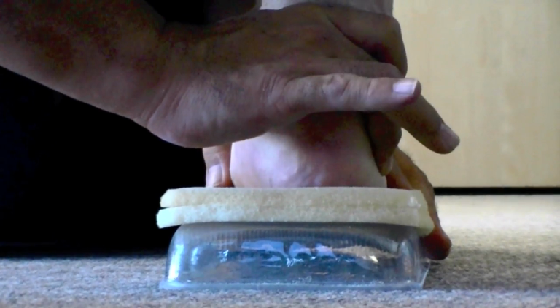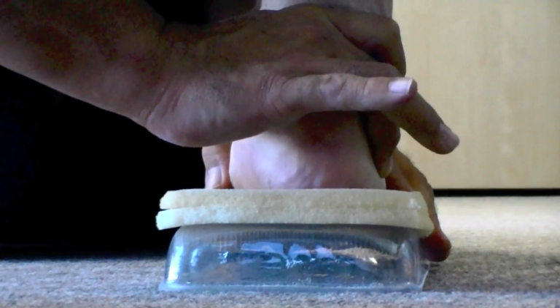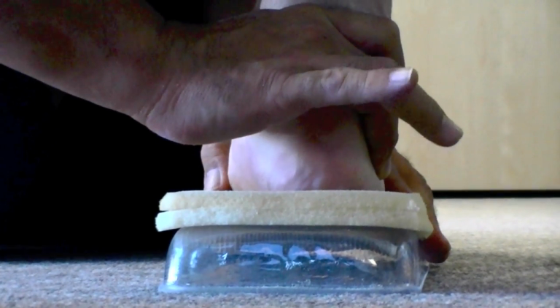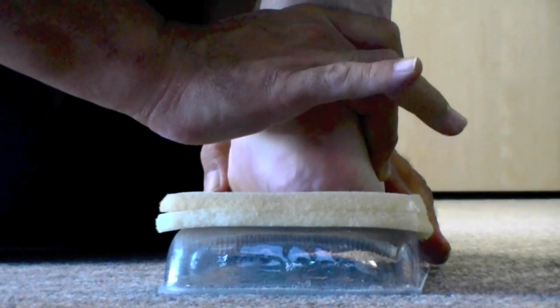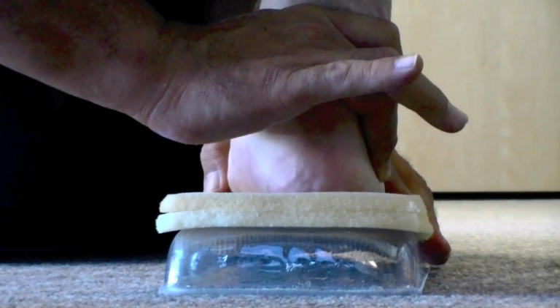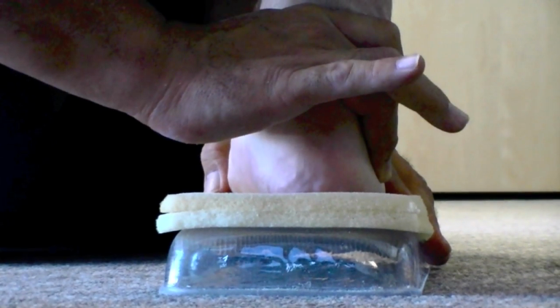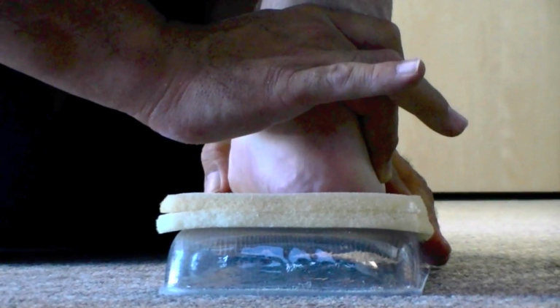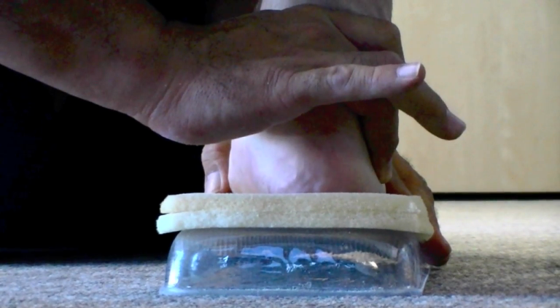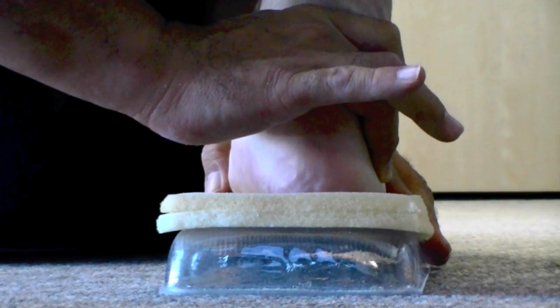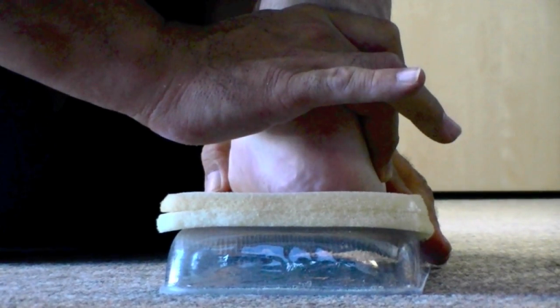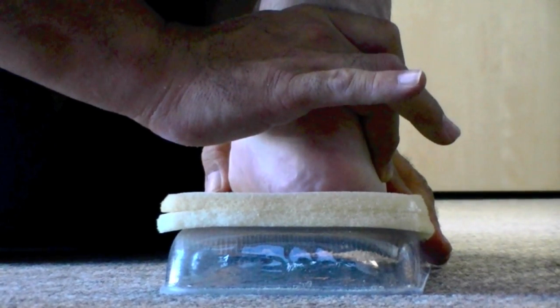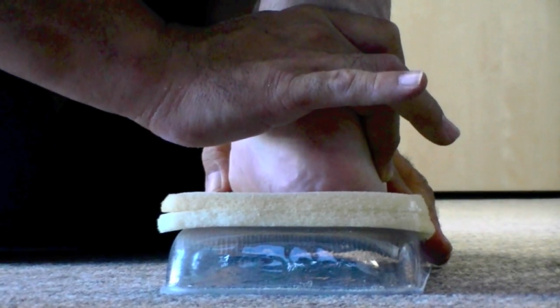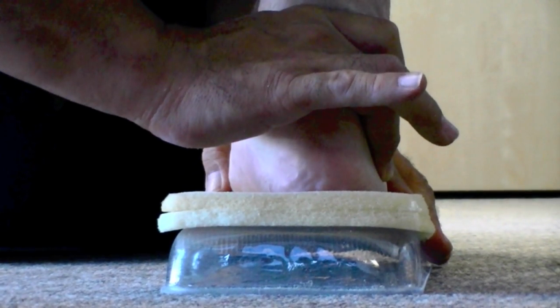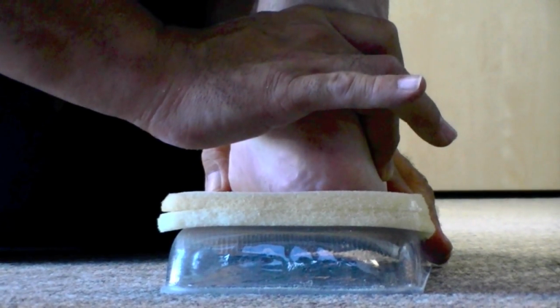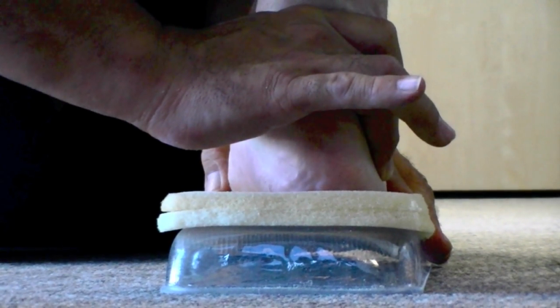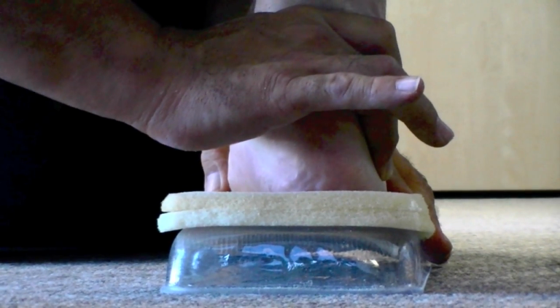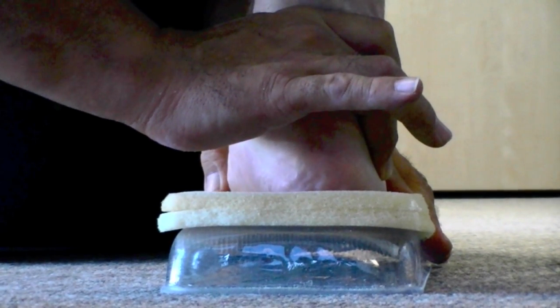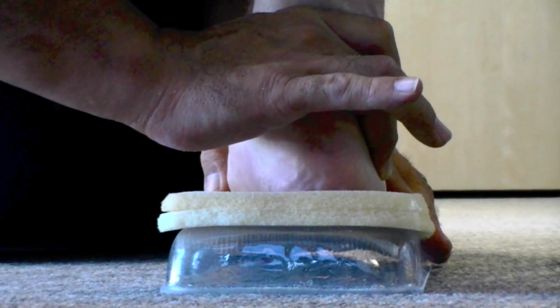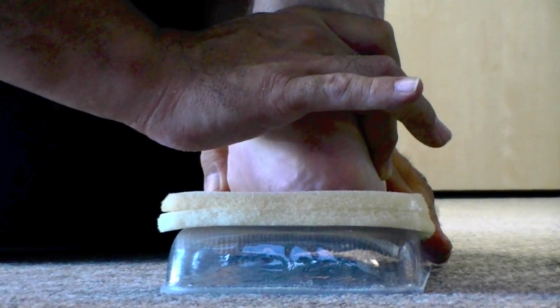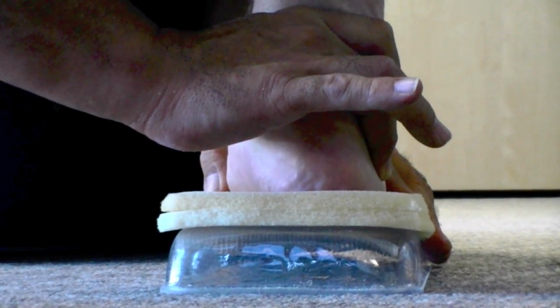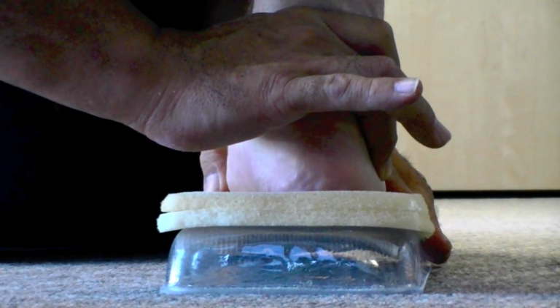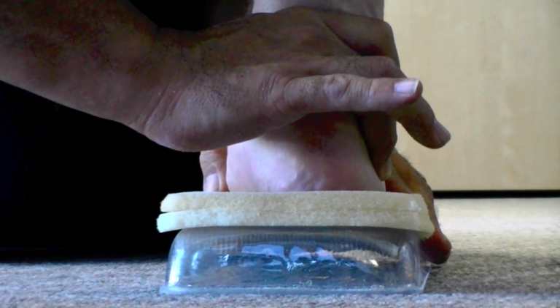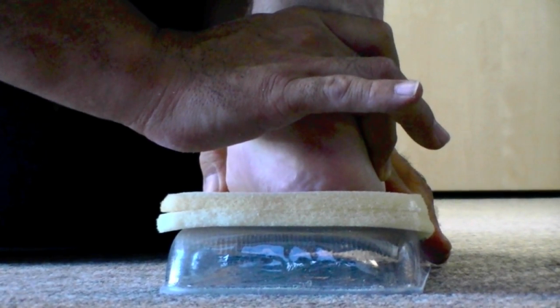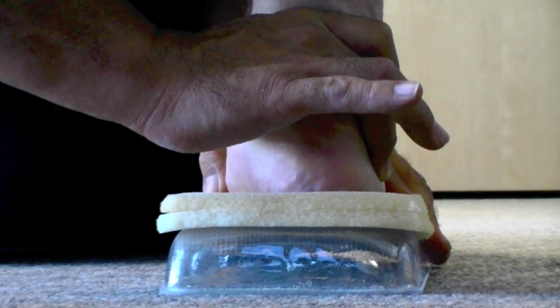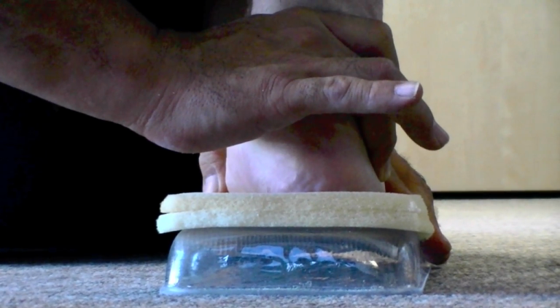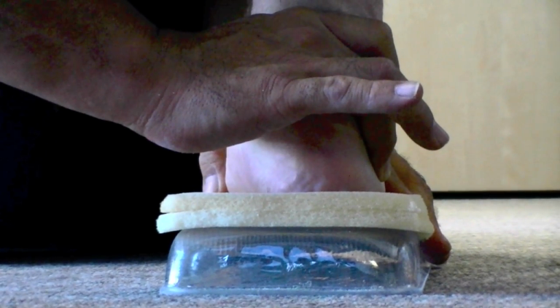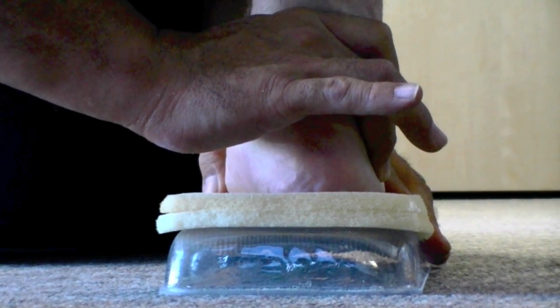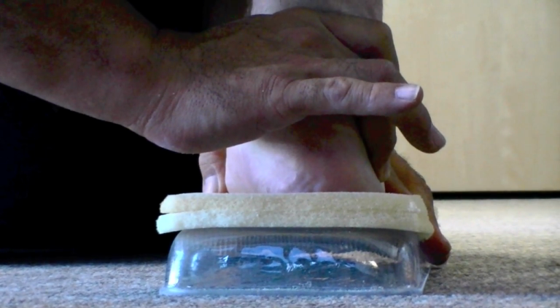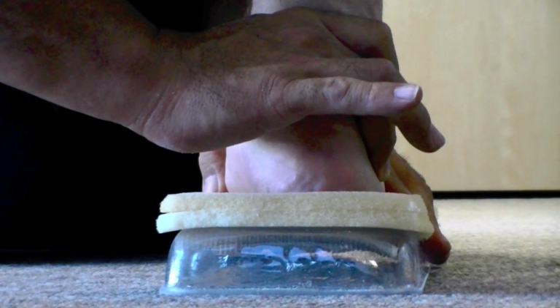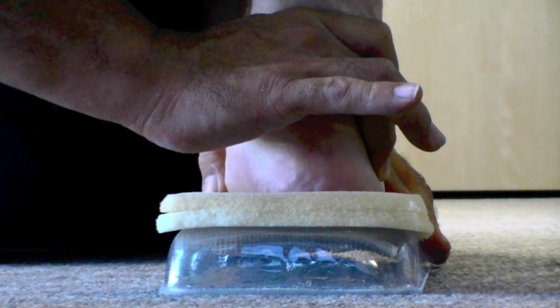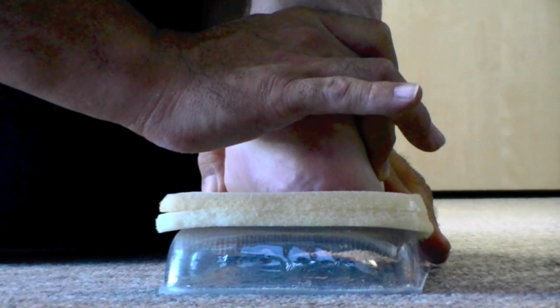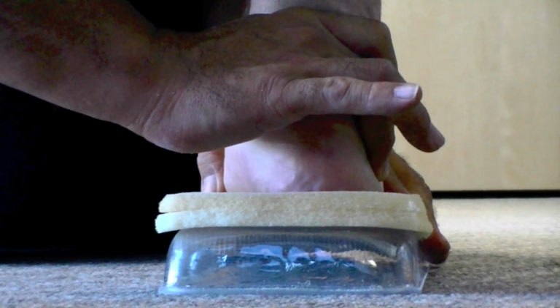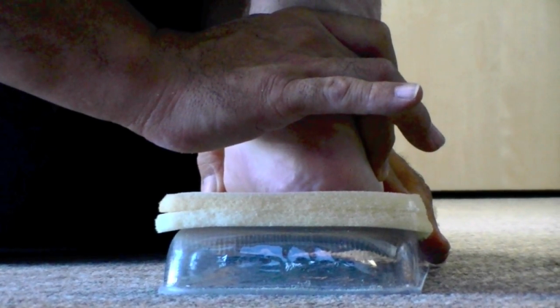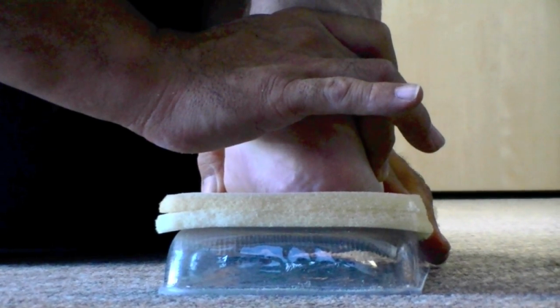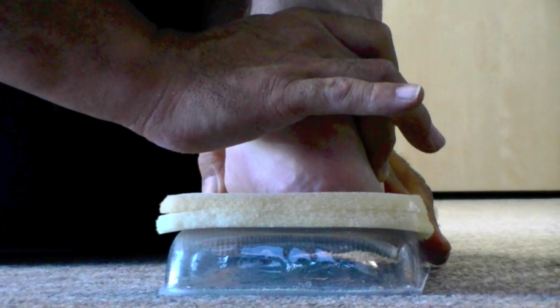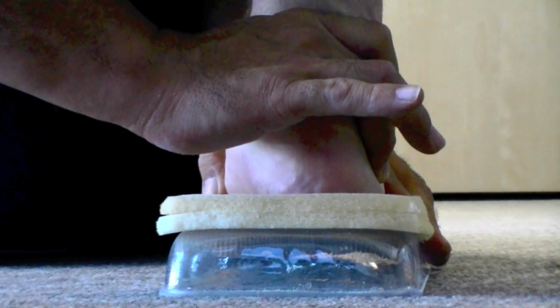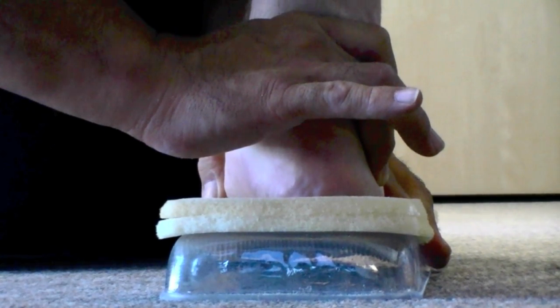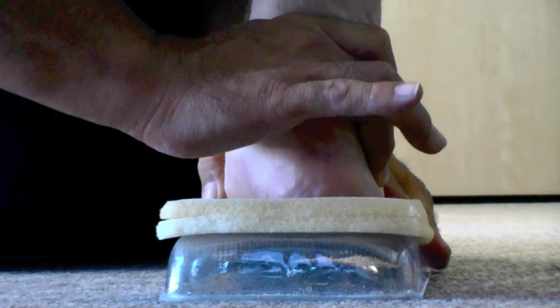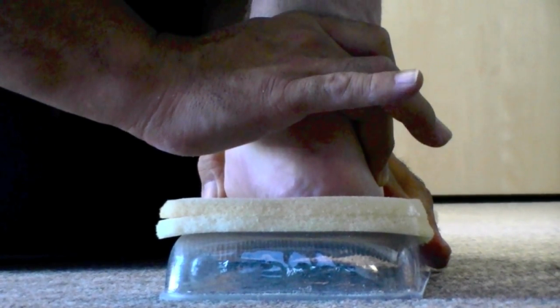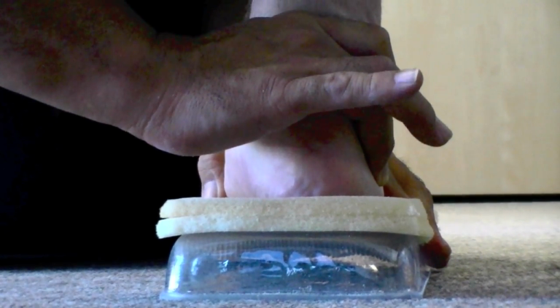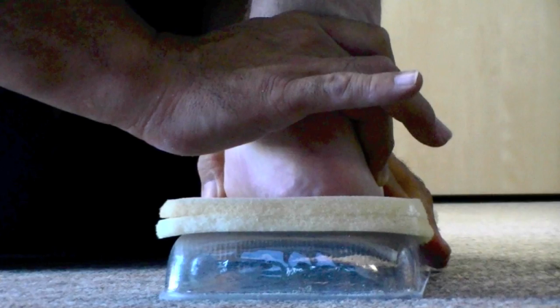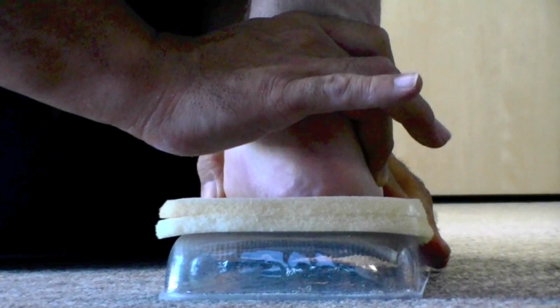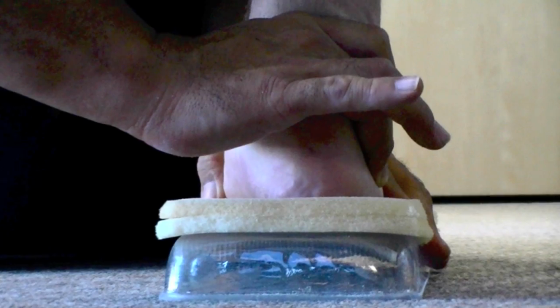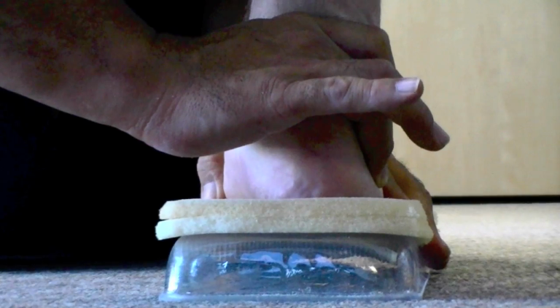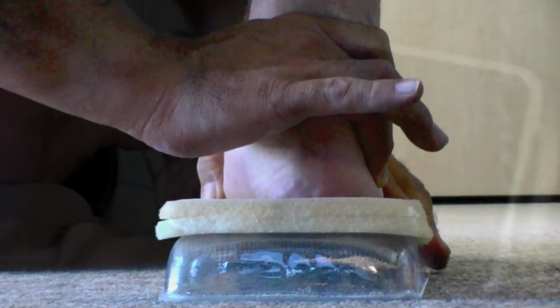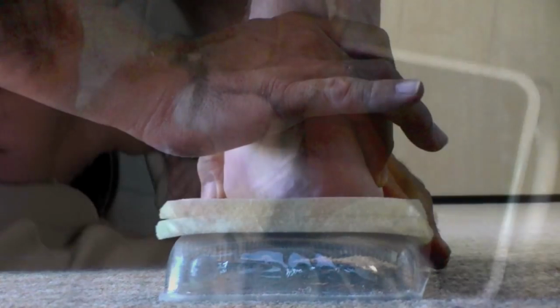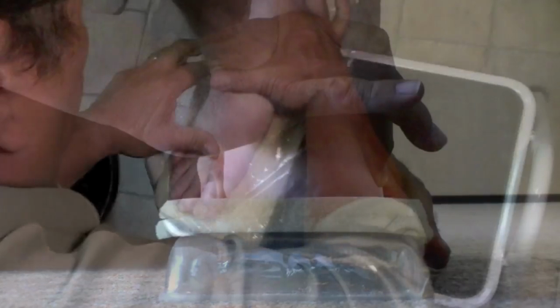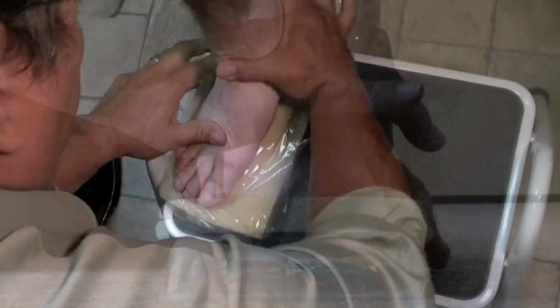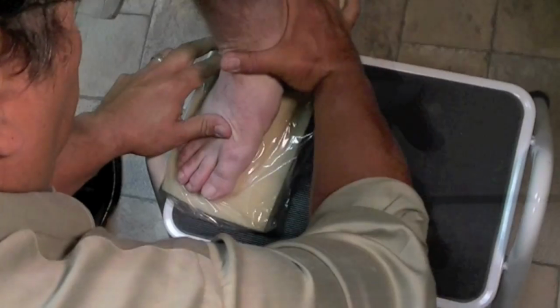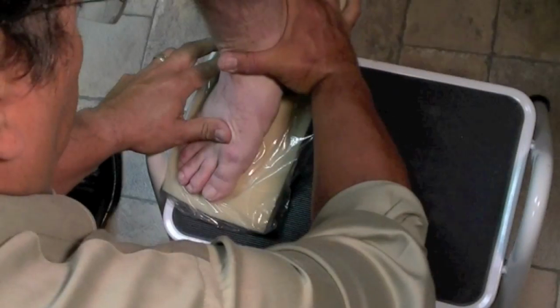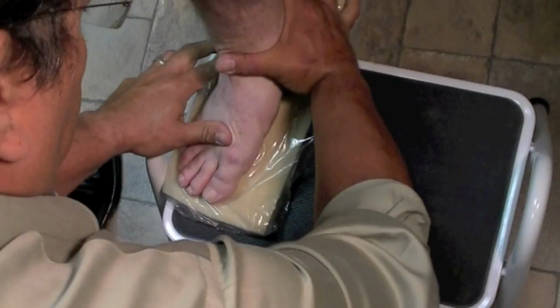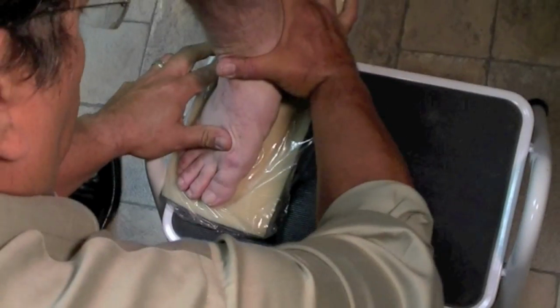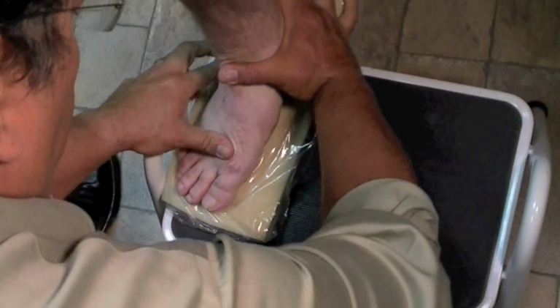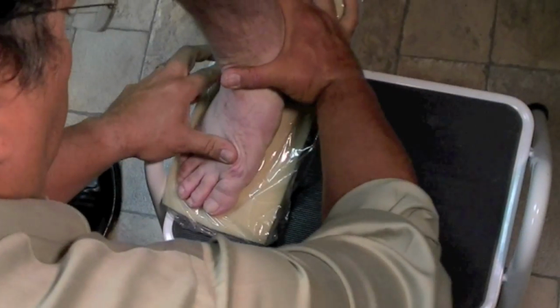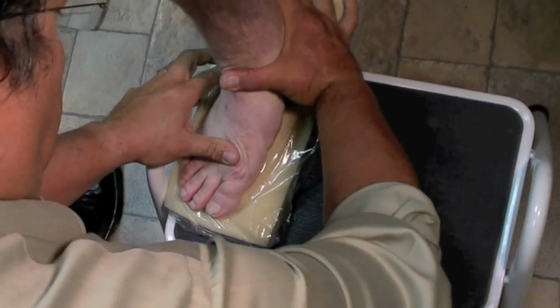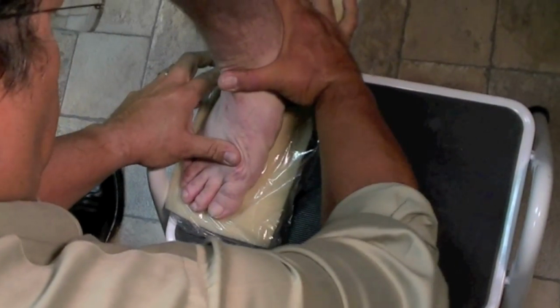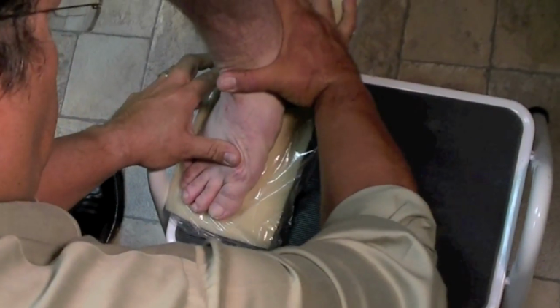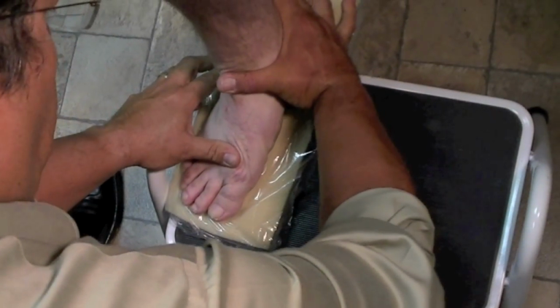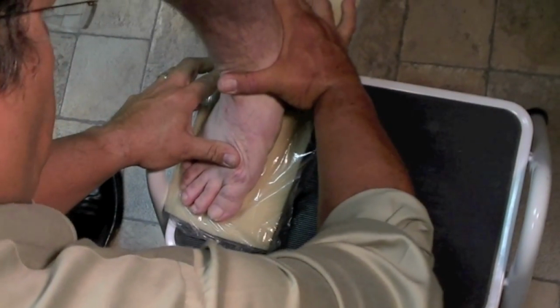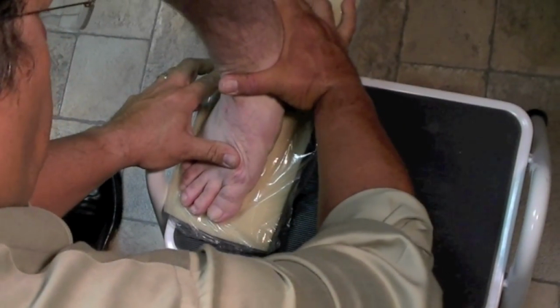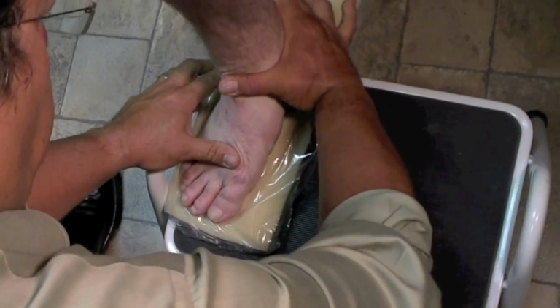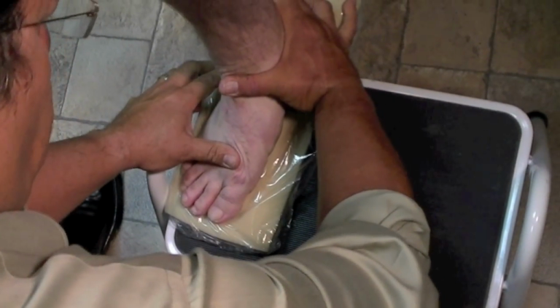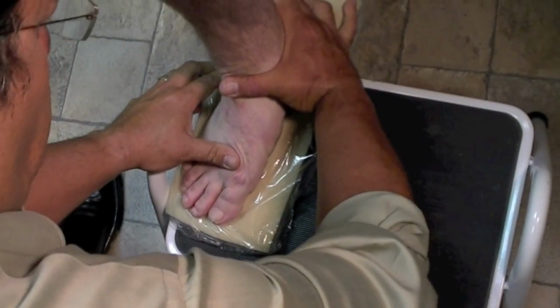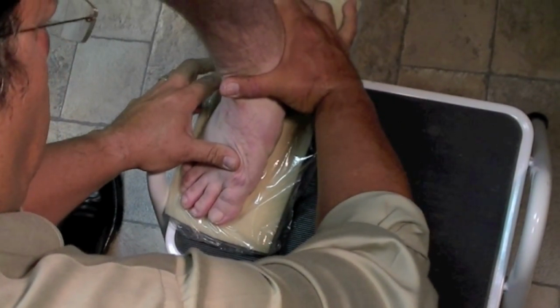With my other hand, I am plantarflexing that first ray. You can see it right there.